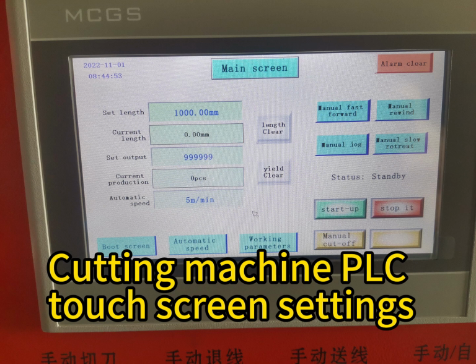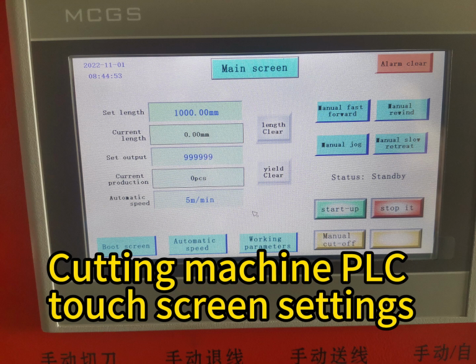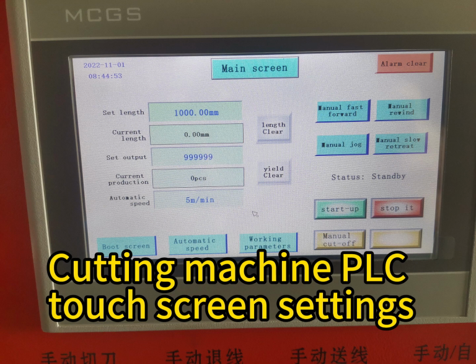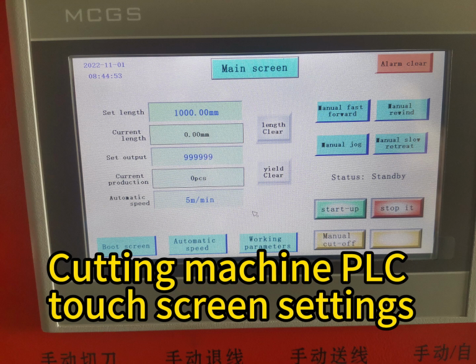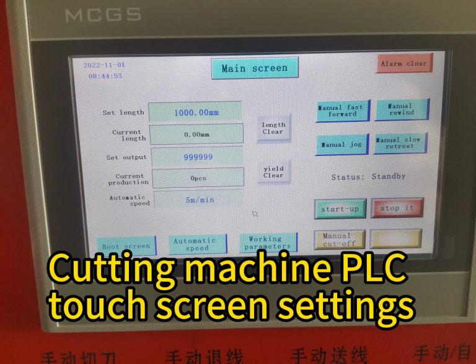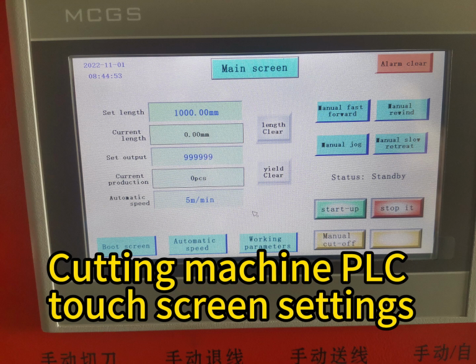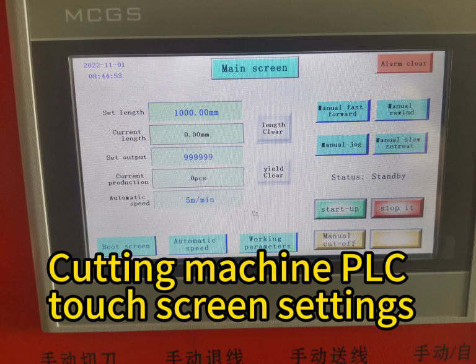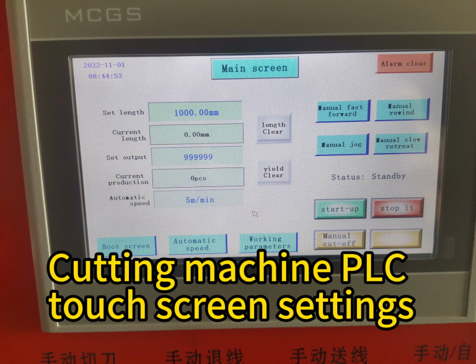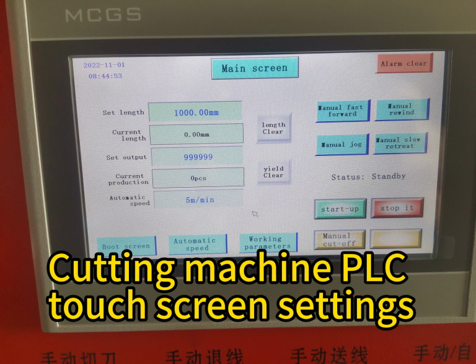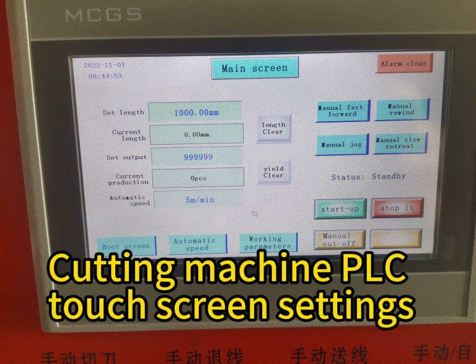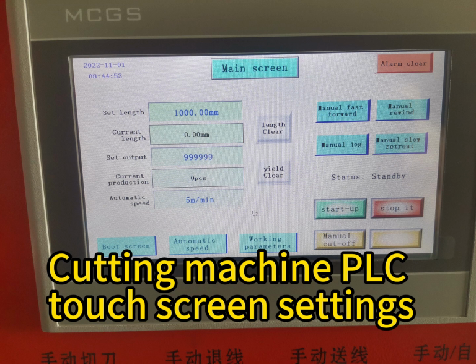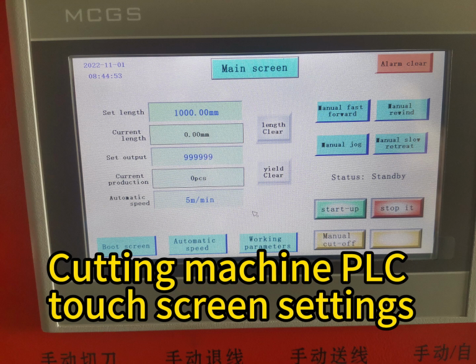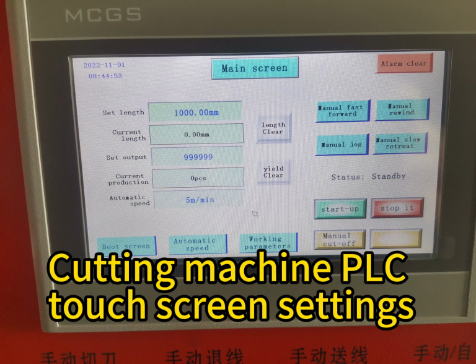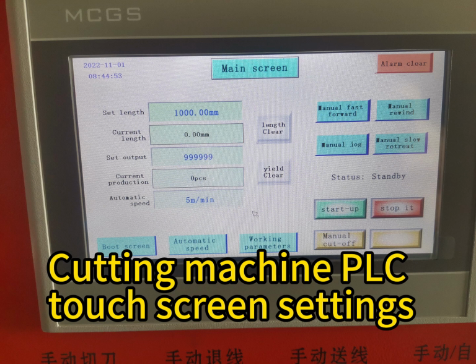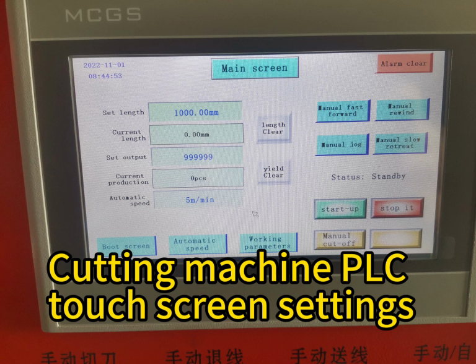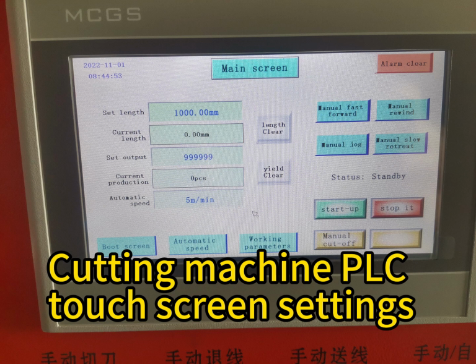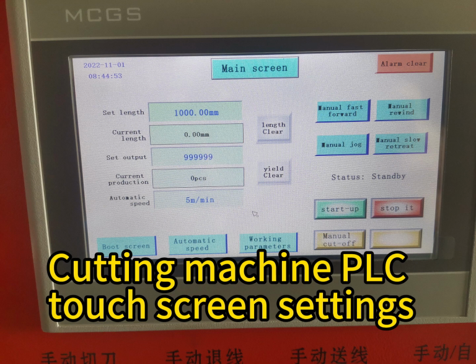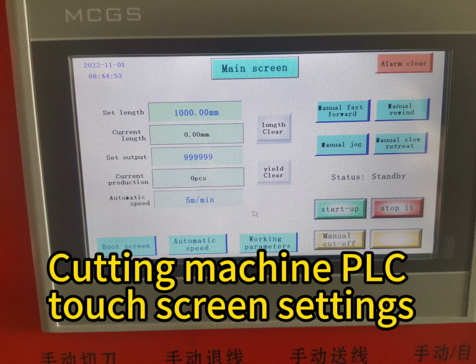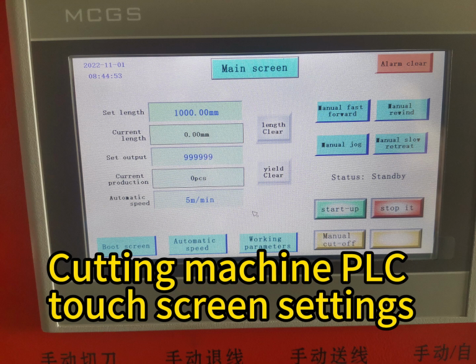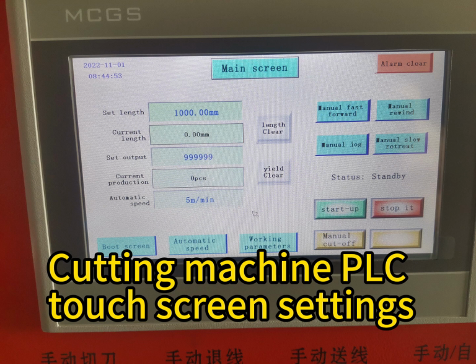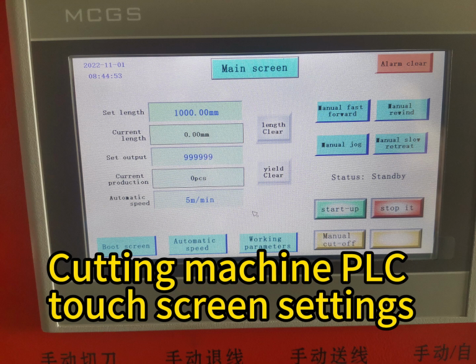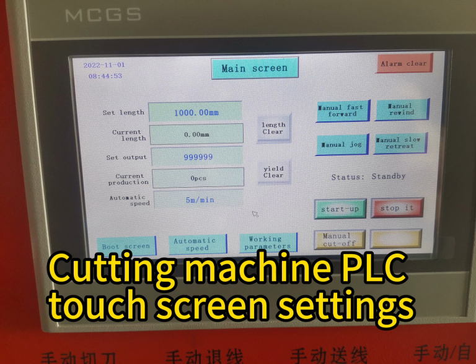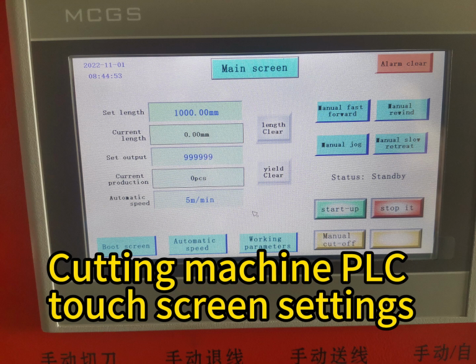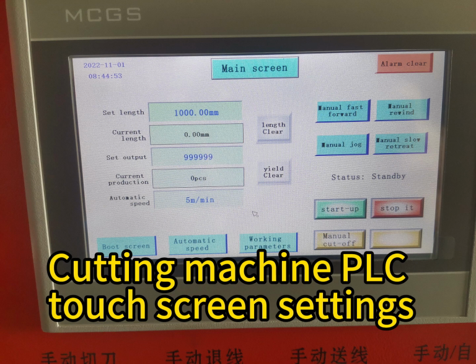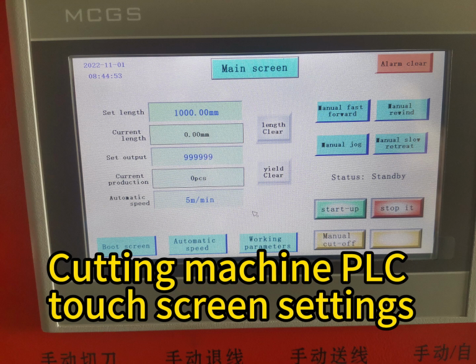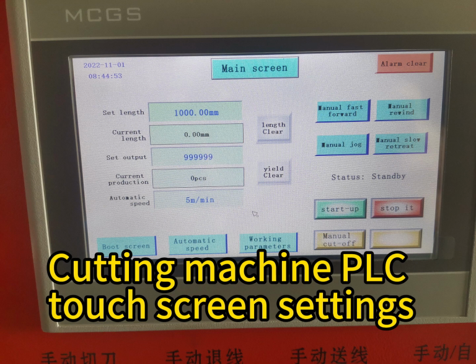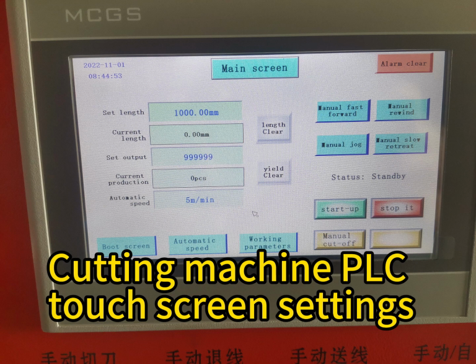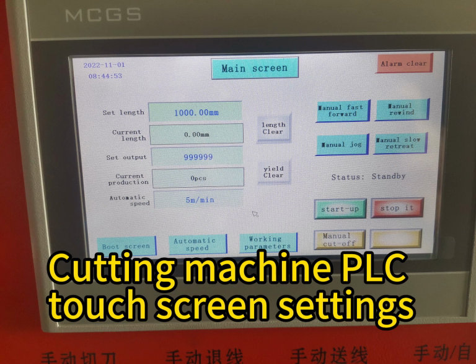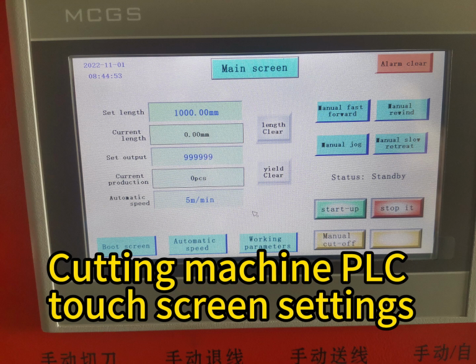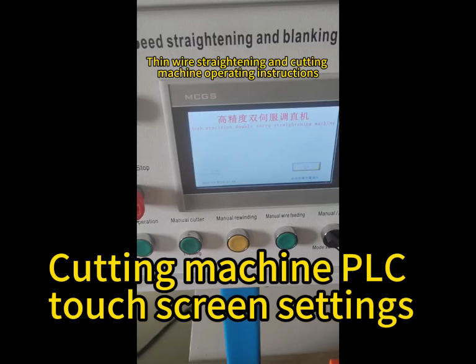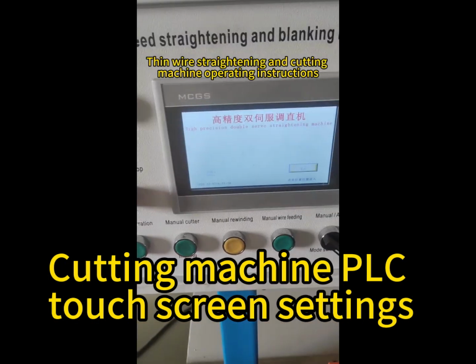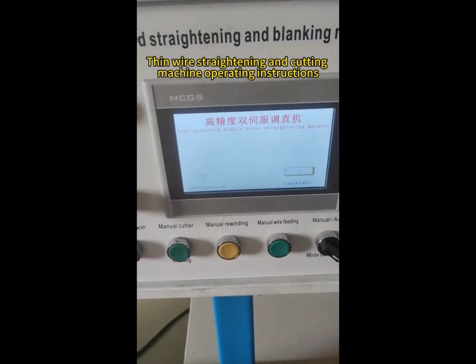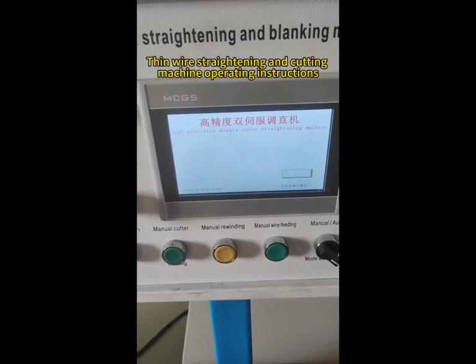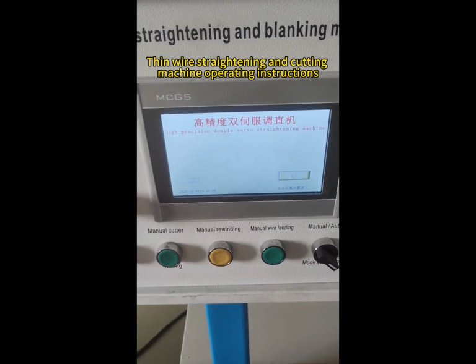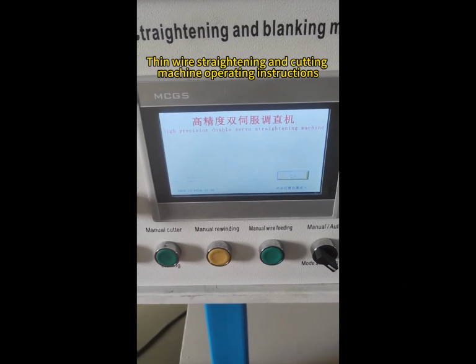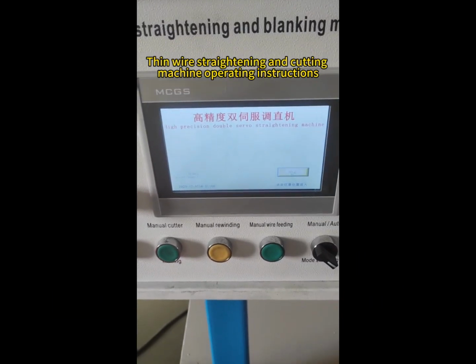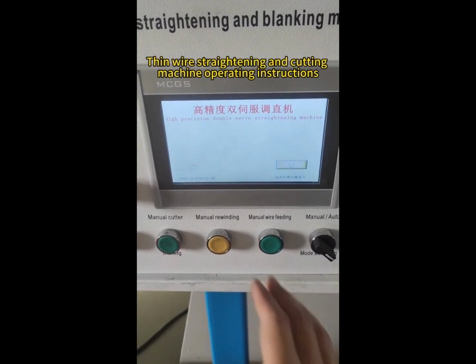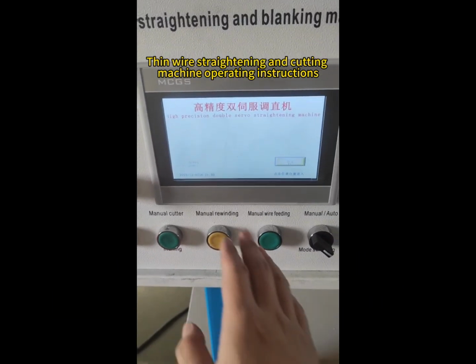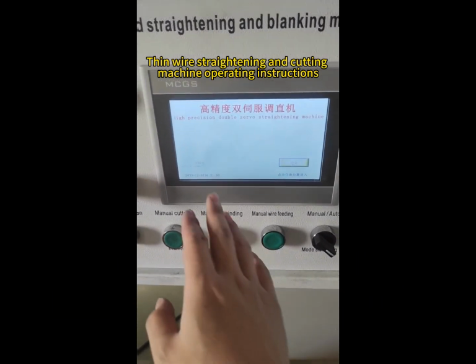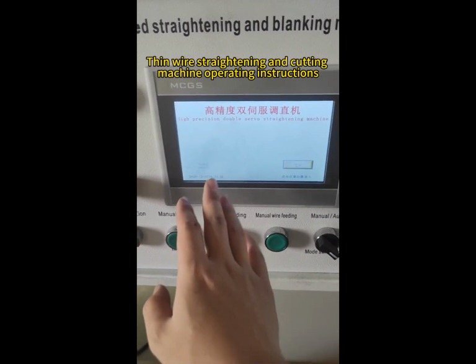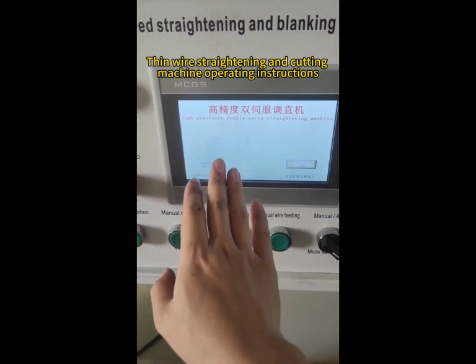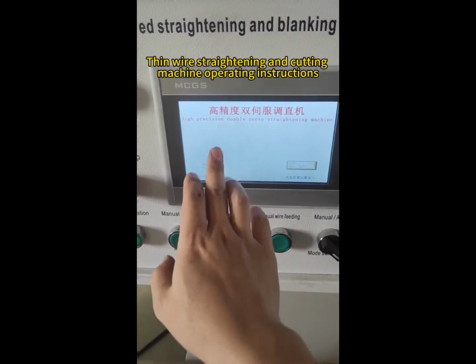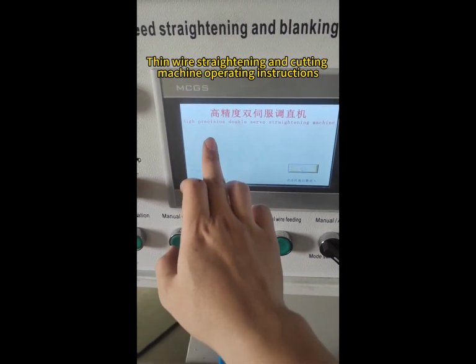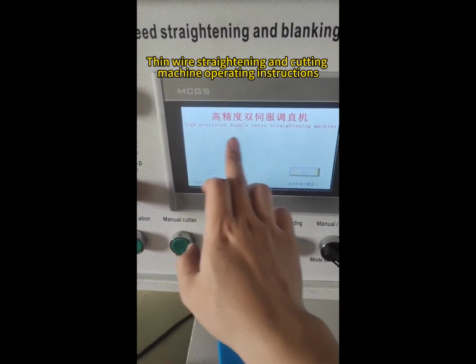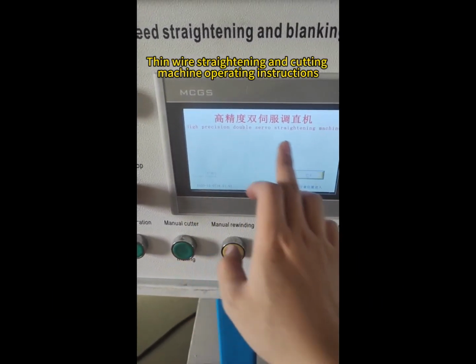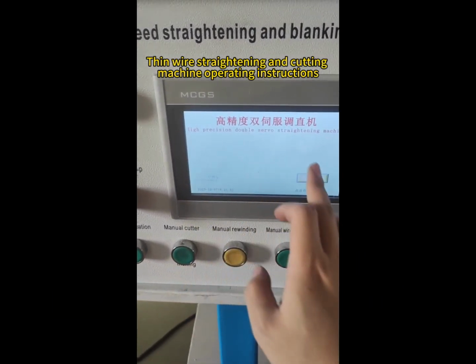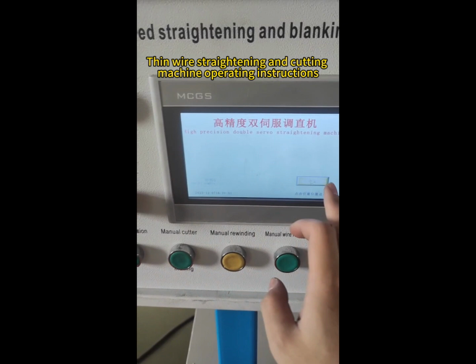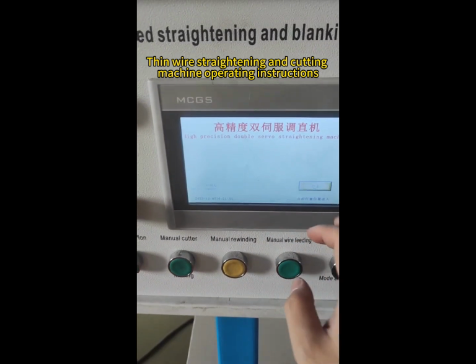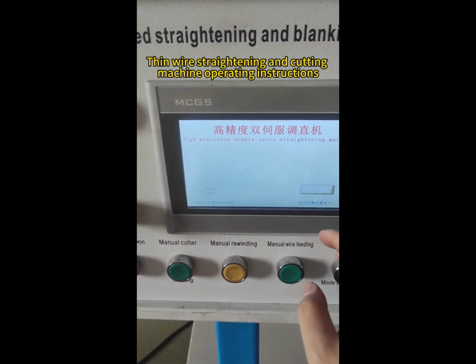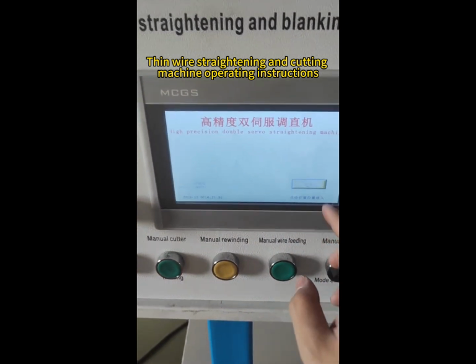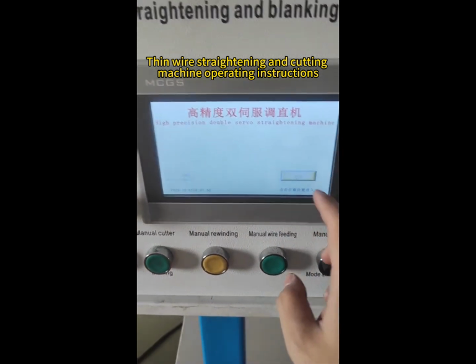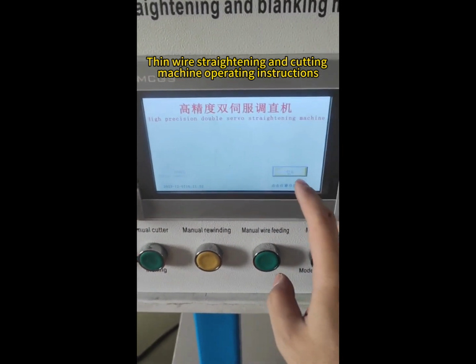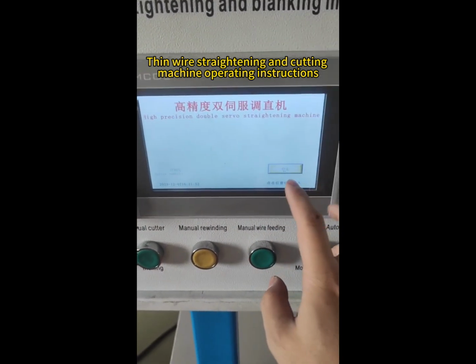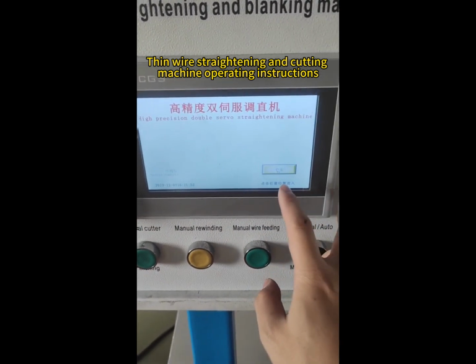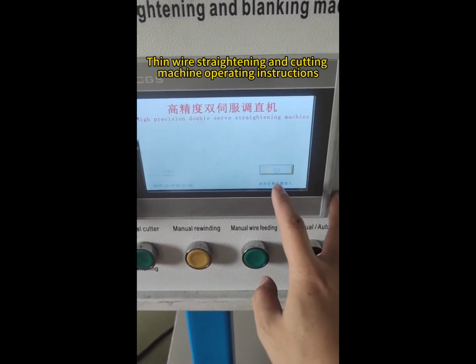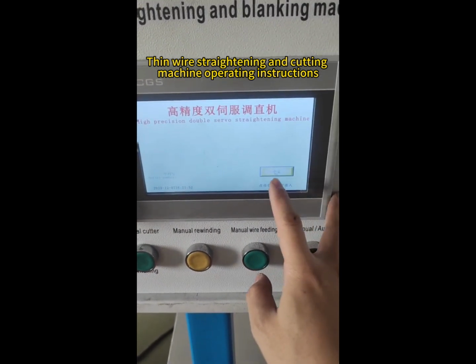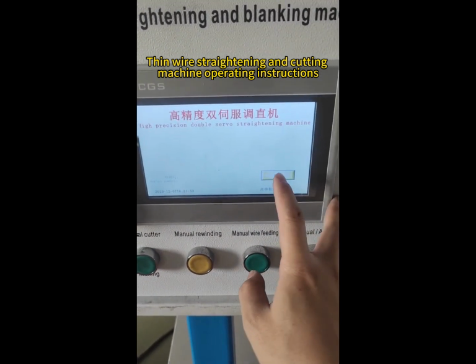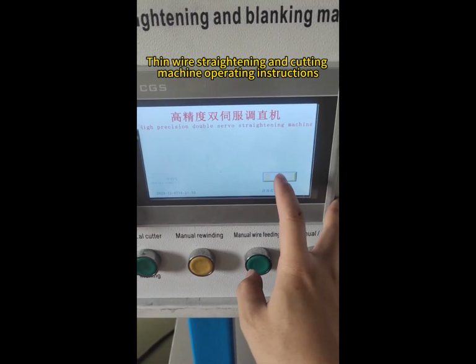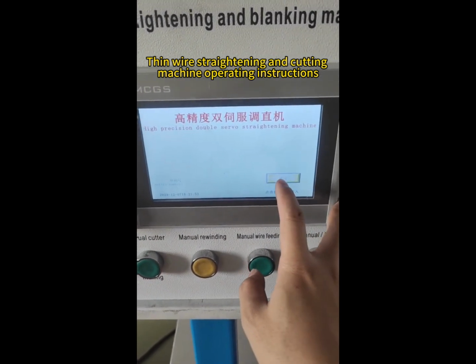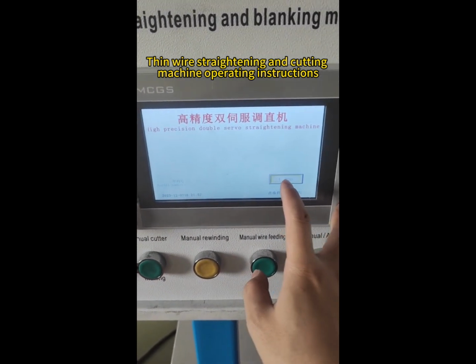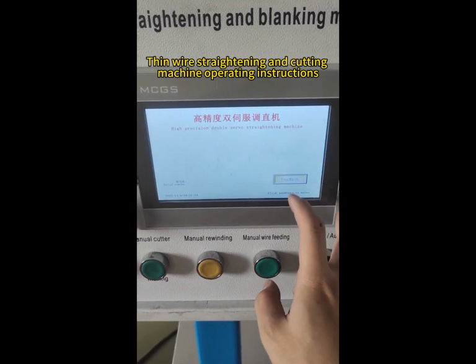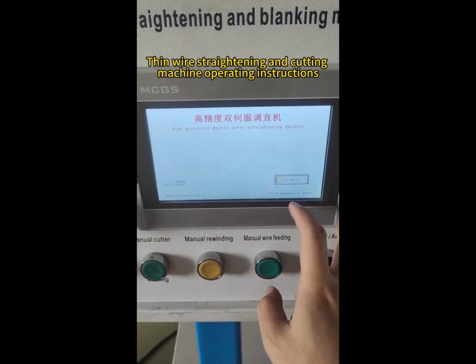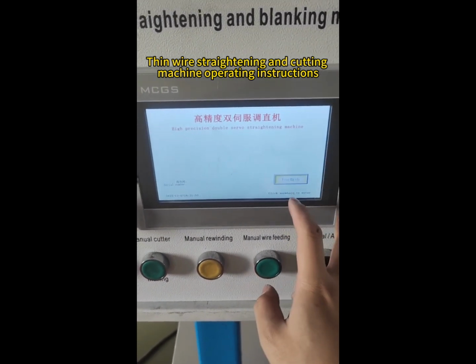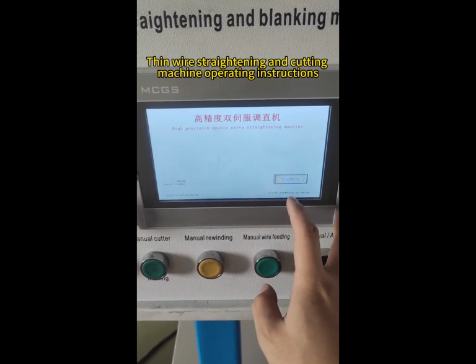Cutting machine PLC touch screen settings. Gen wire straightening and cutting. Machine operating instructions.